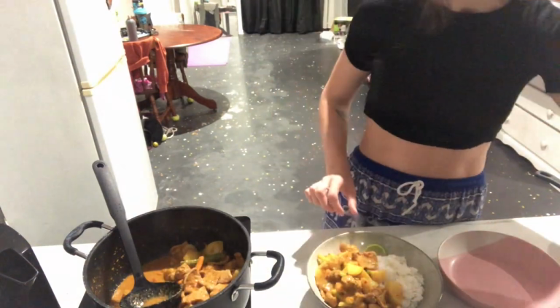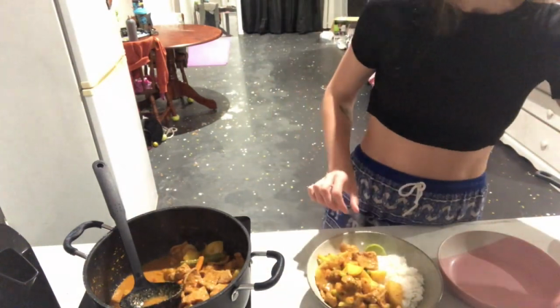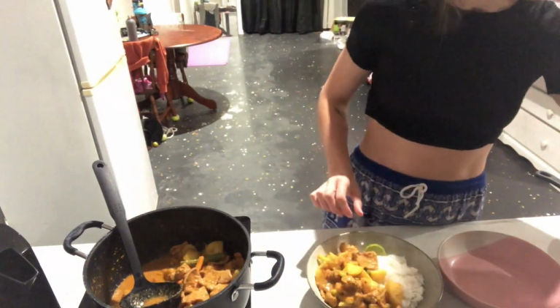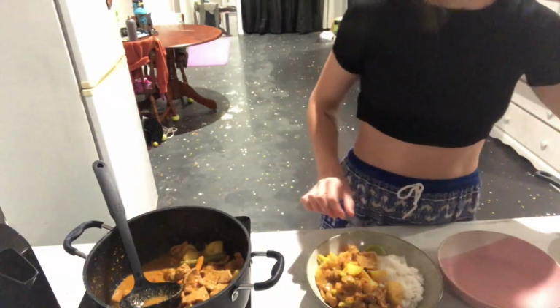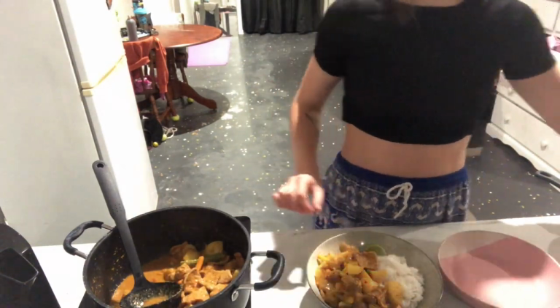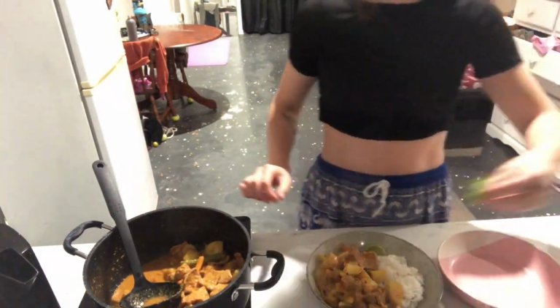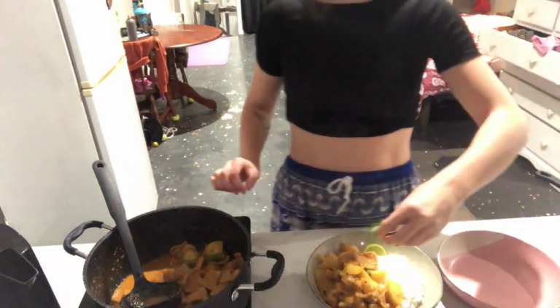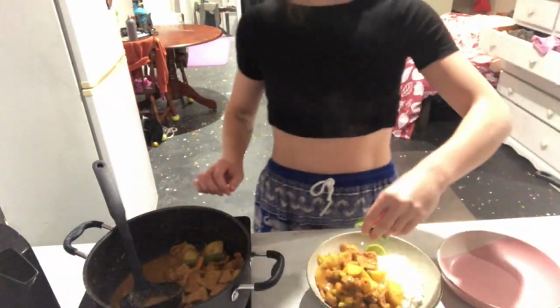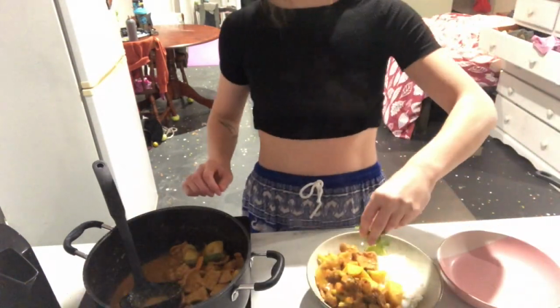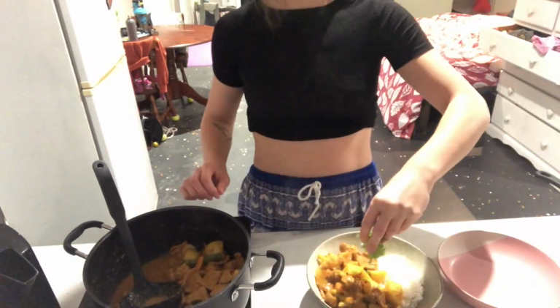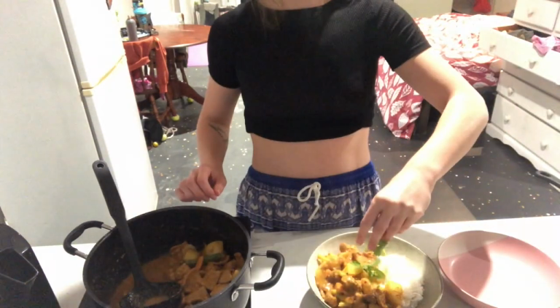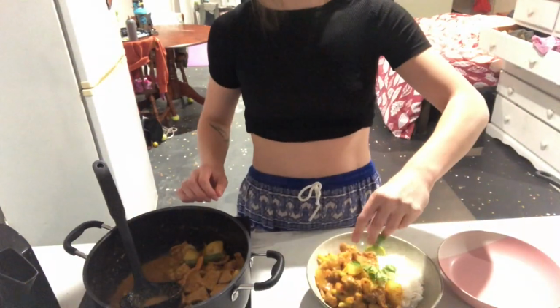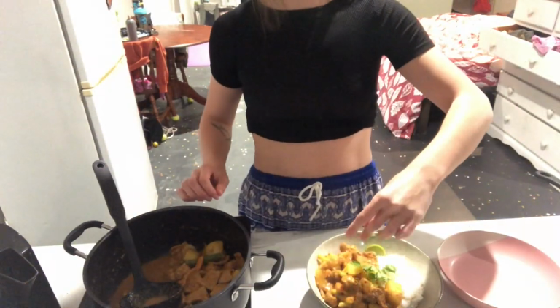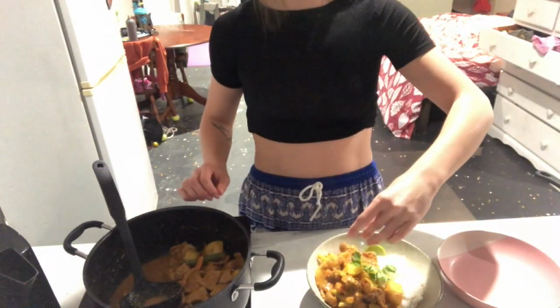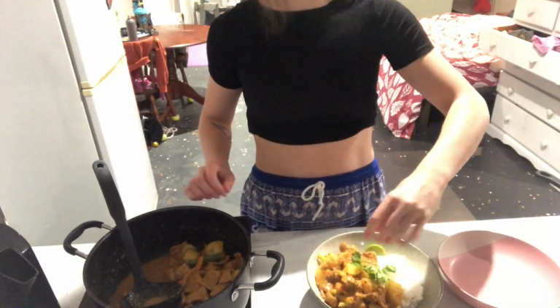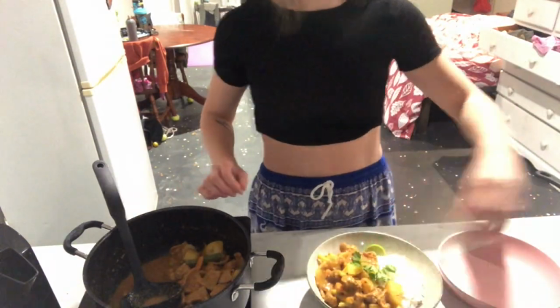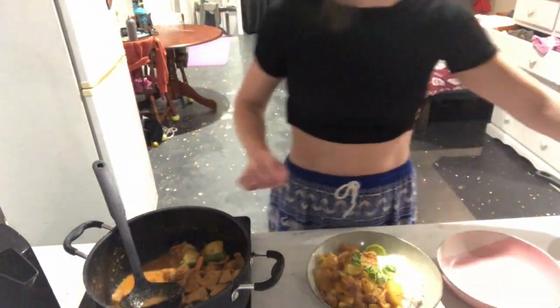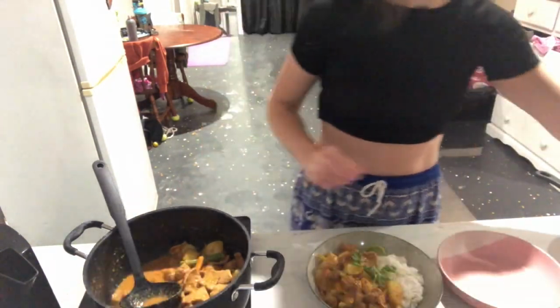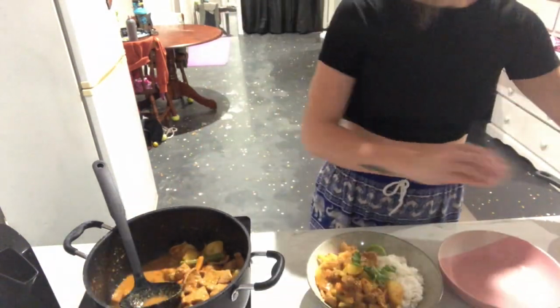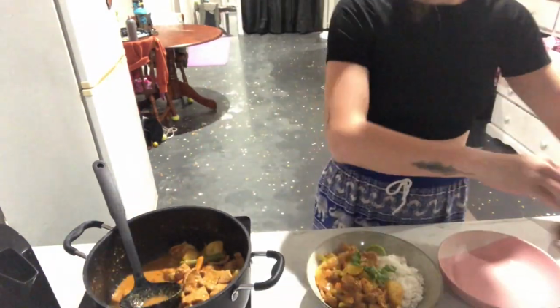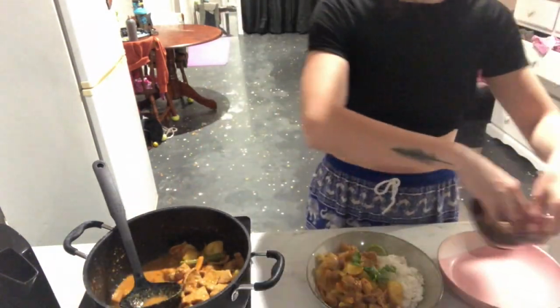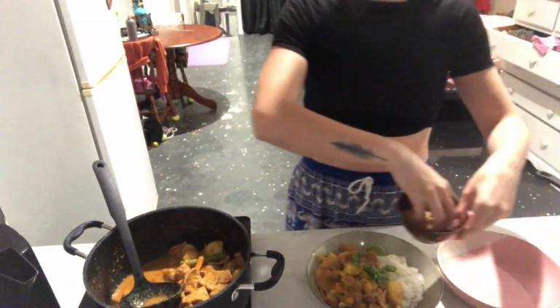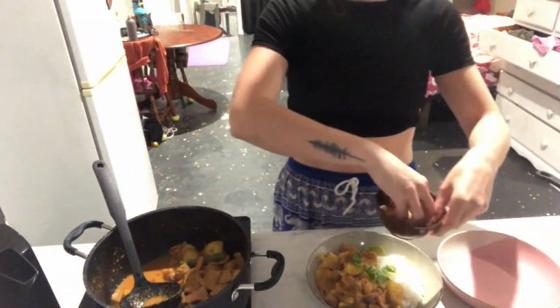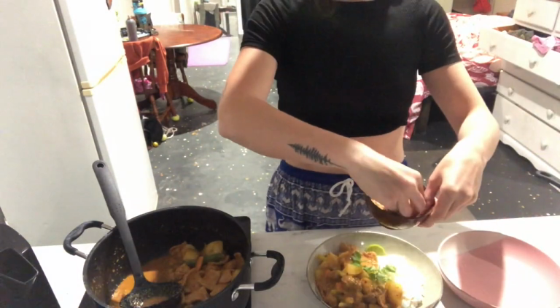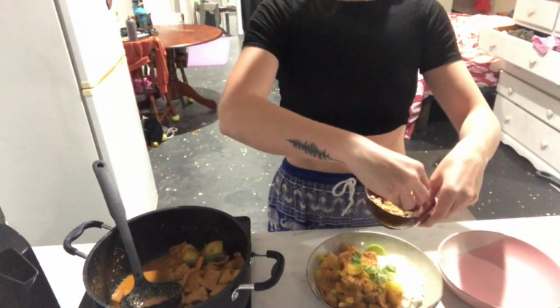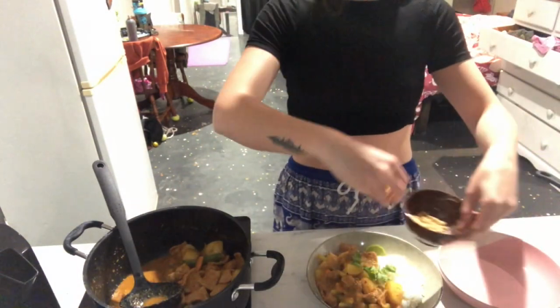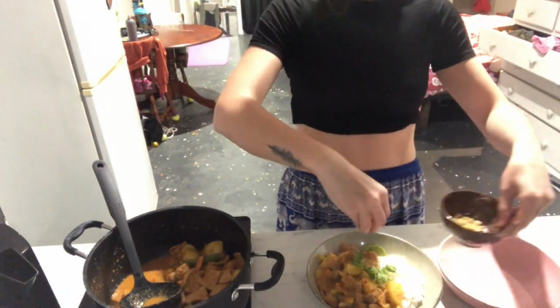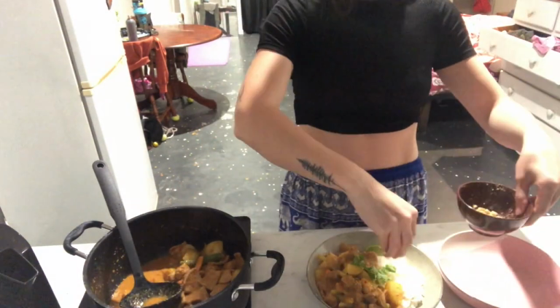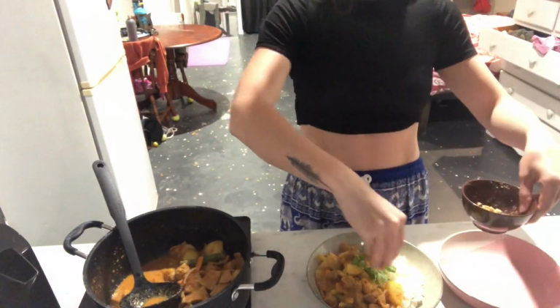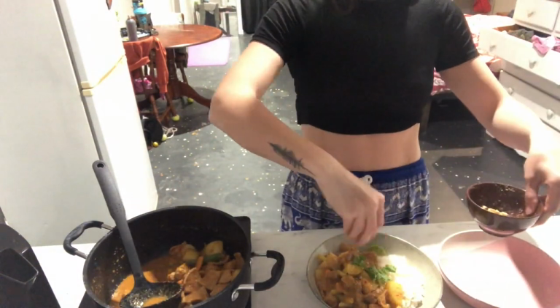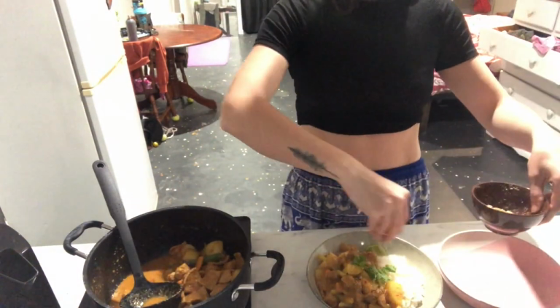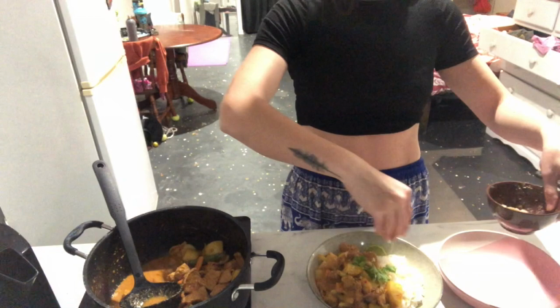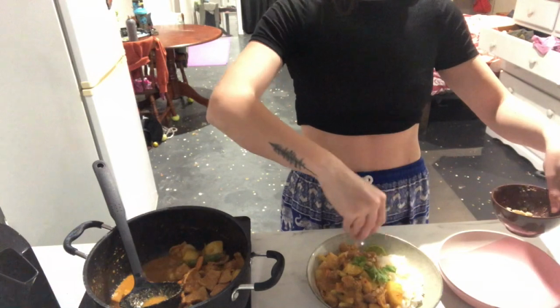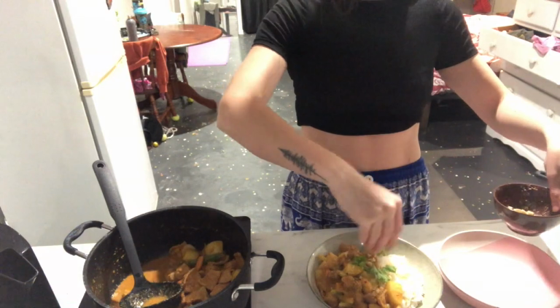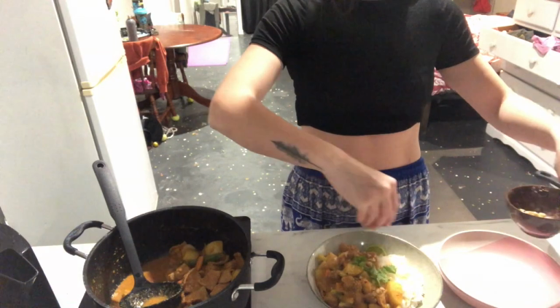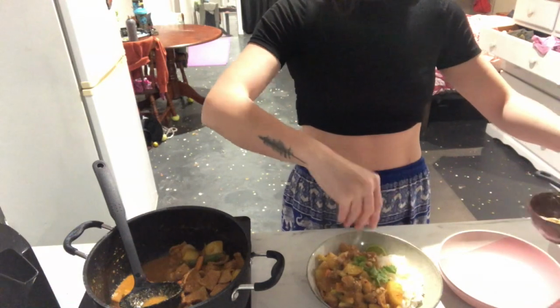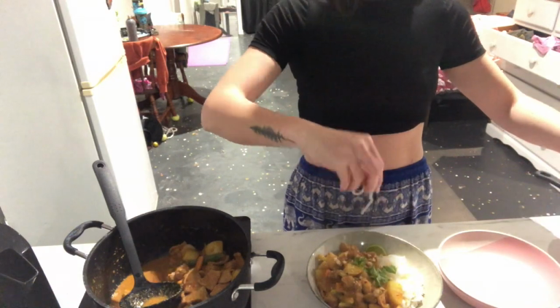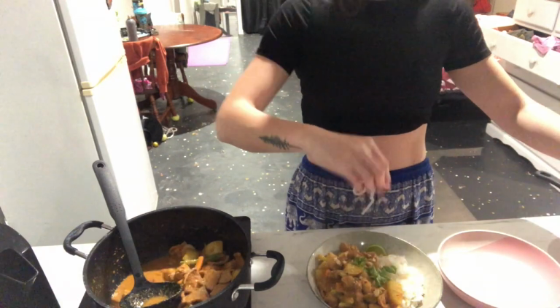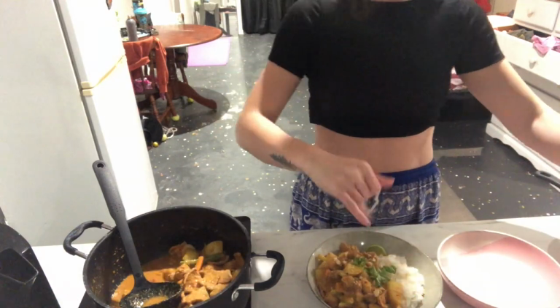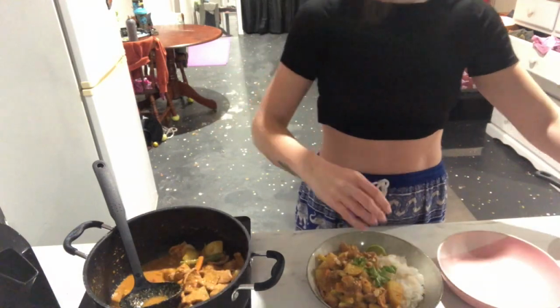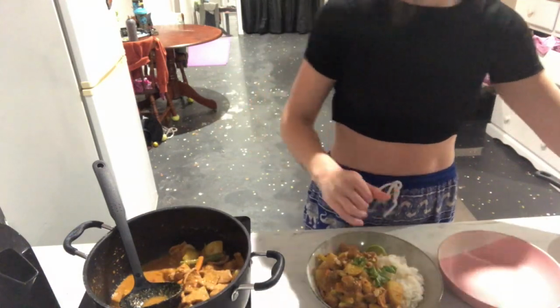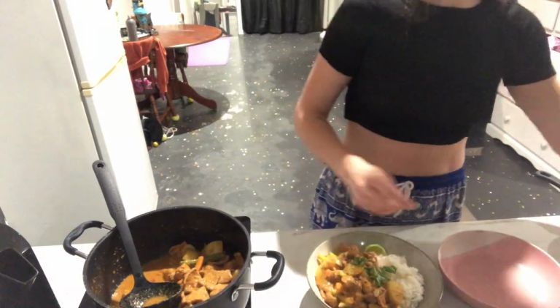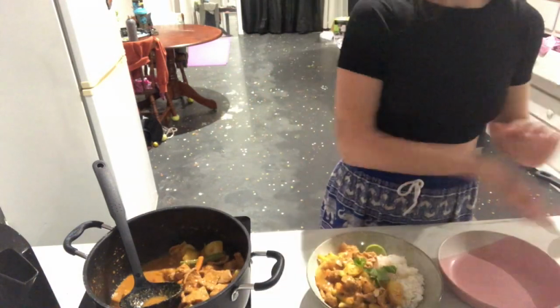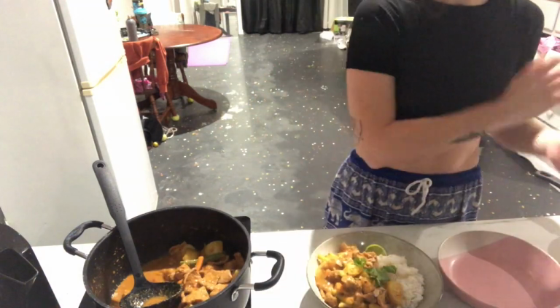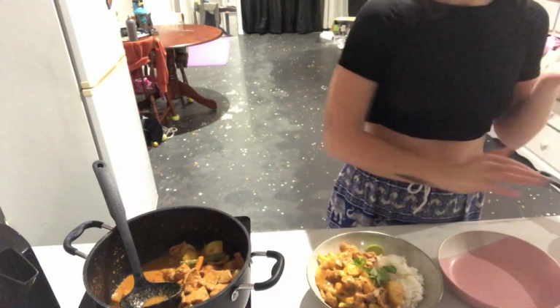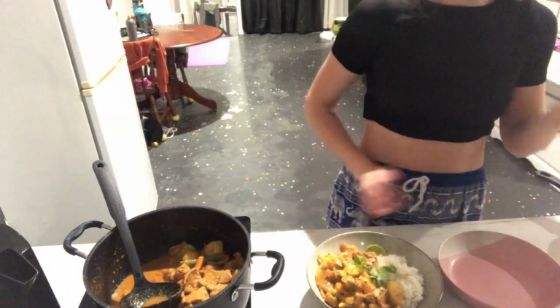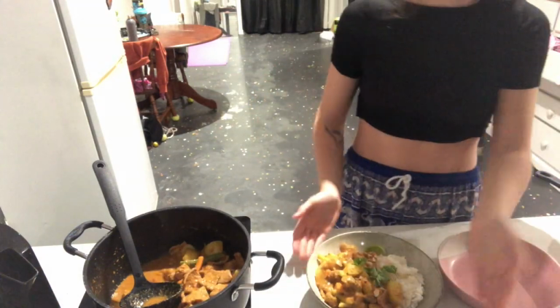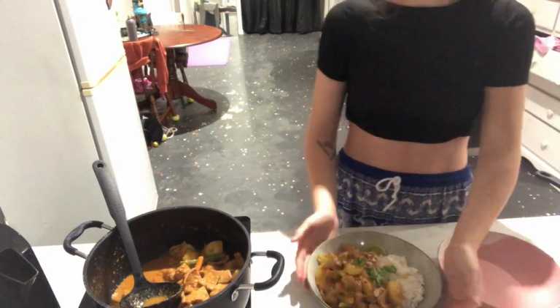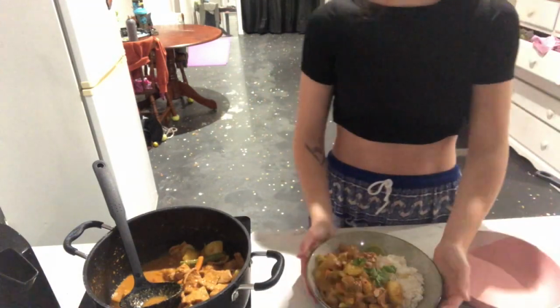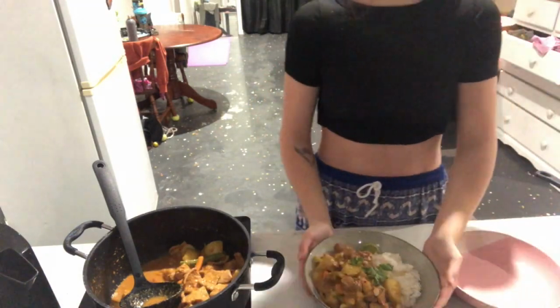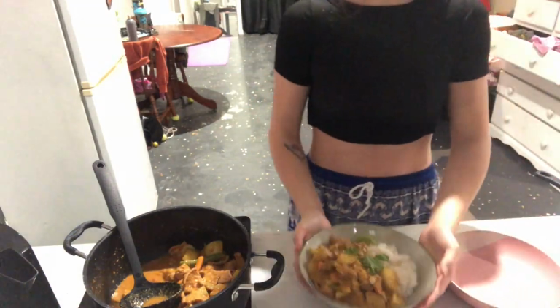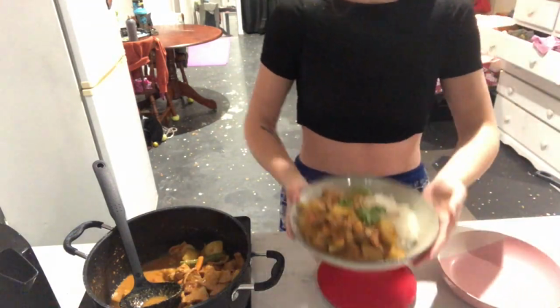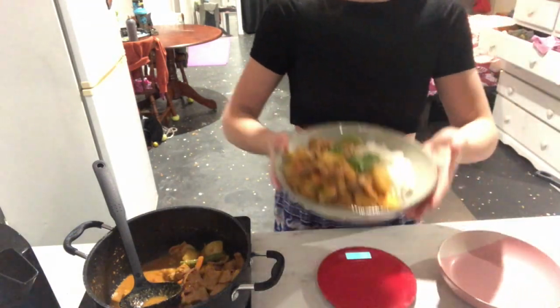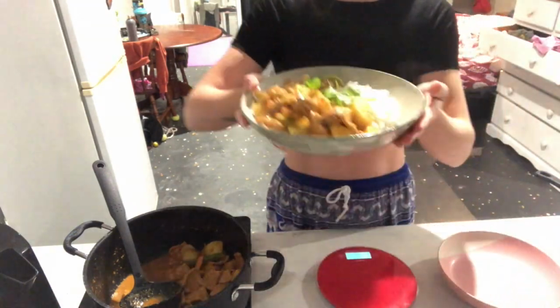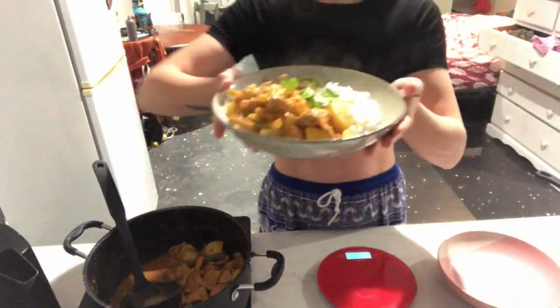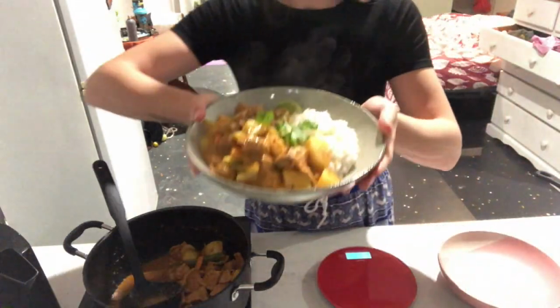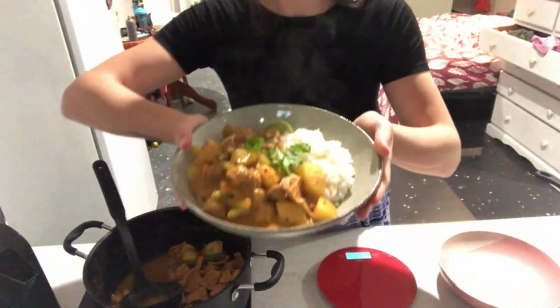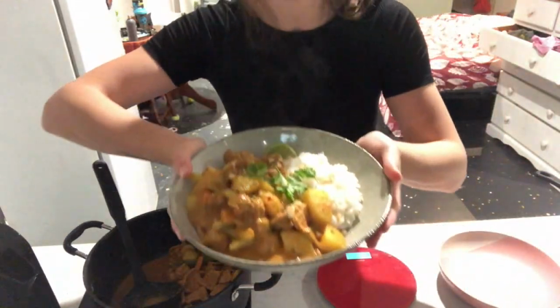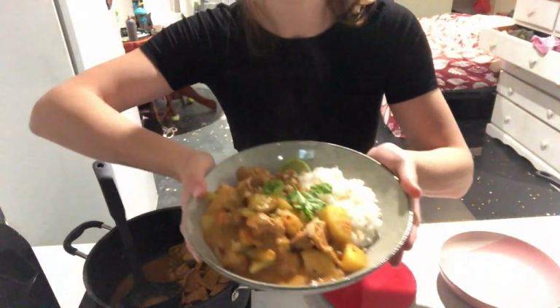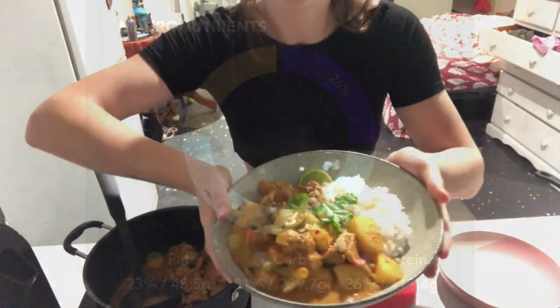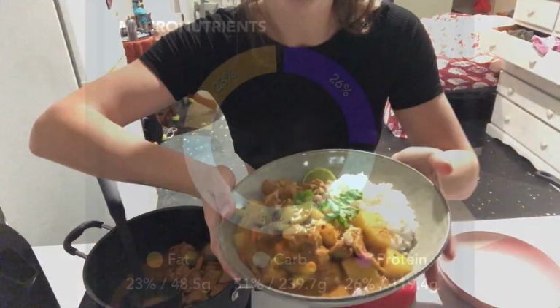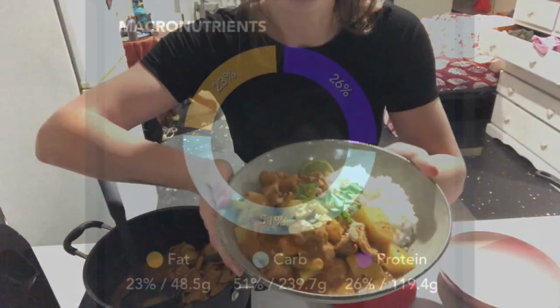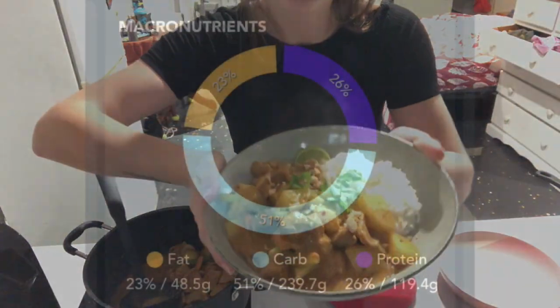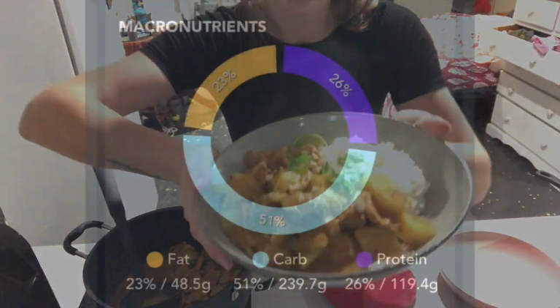I just topped the Thai curry with some lime, cilantro, and chopped peanuts, and it was thoroughly enjoyed.